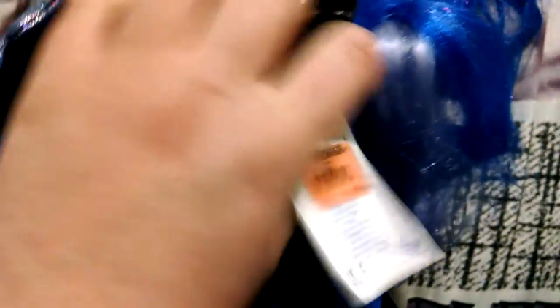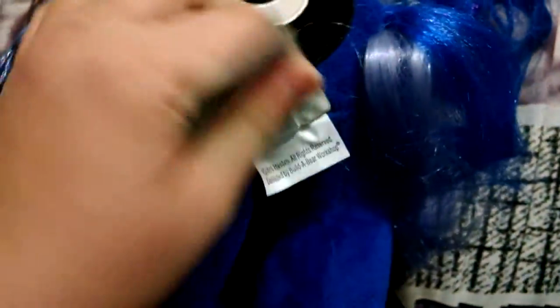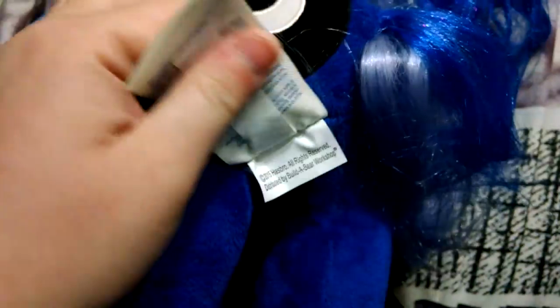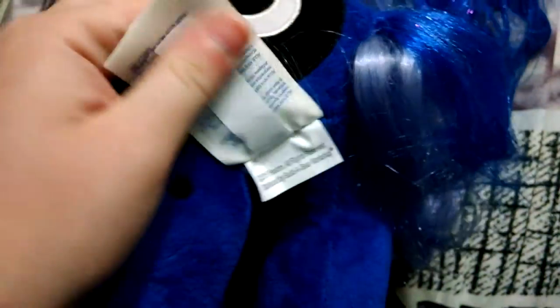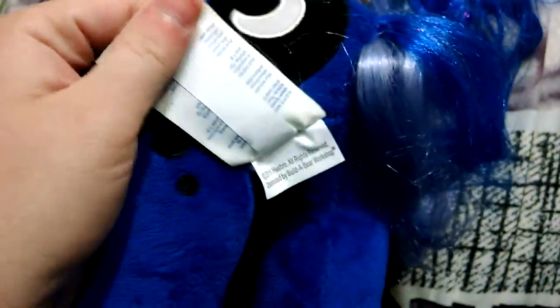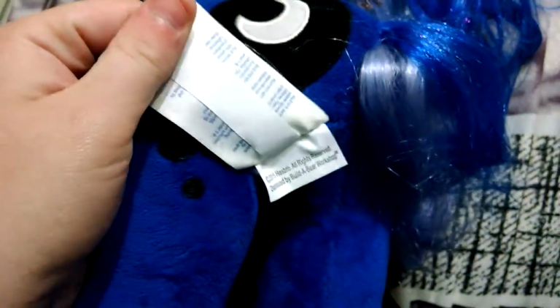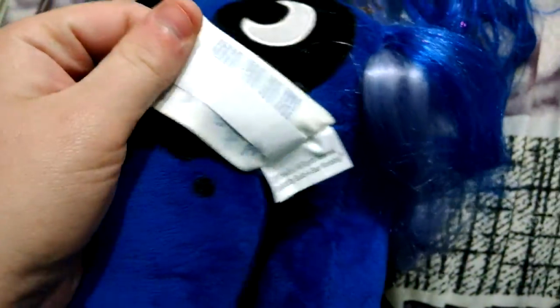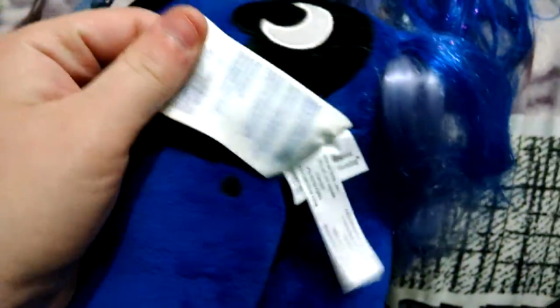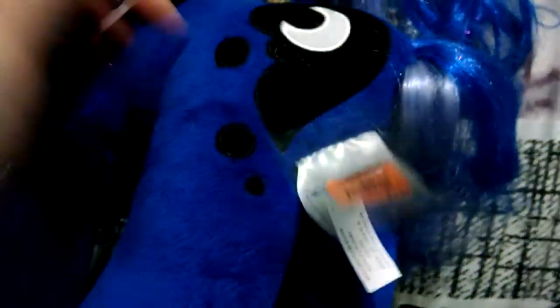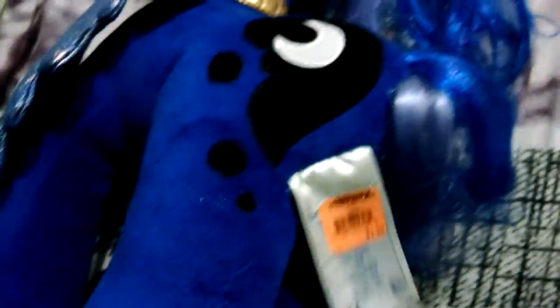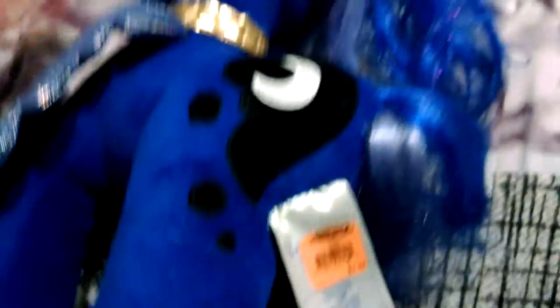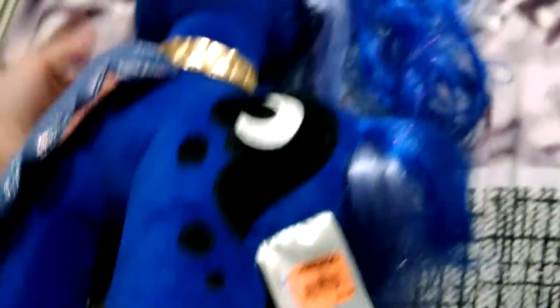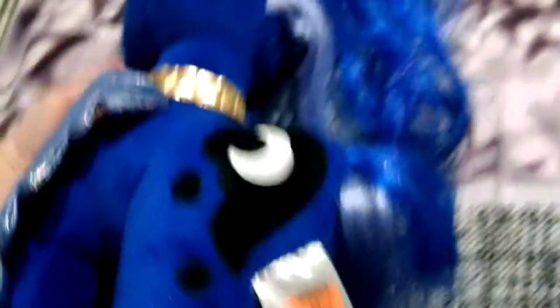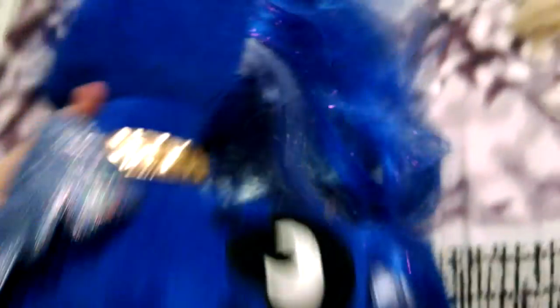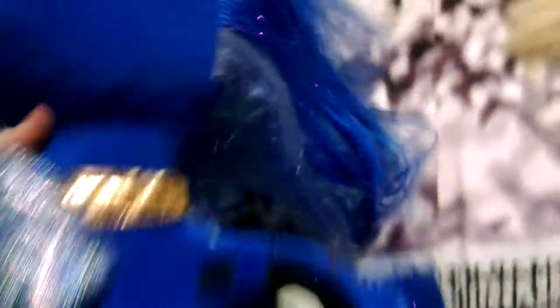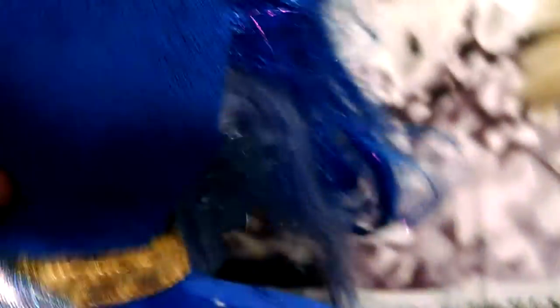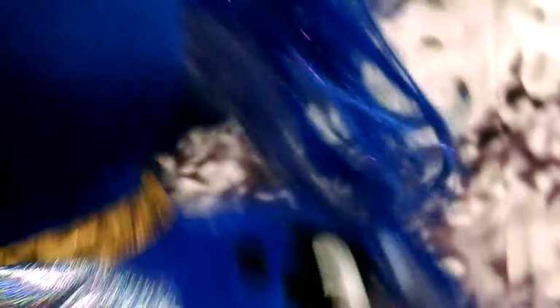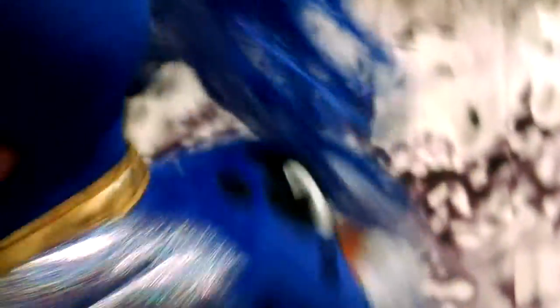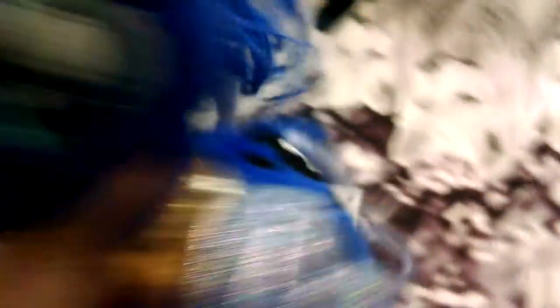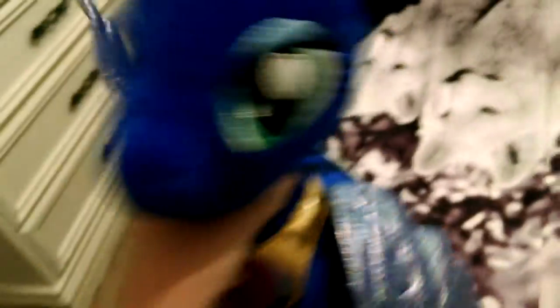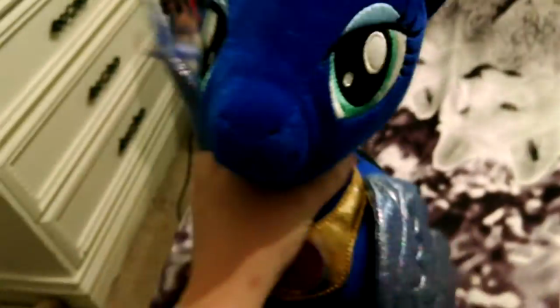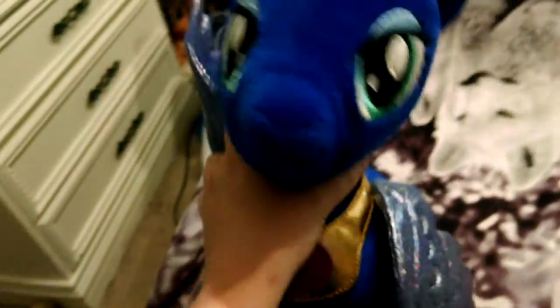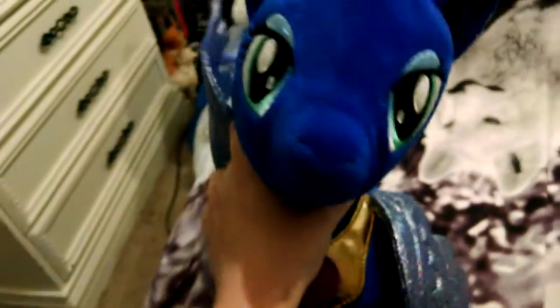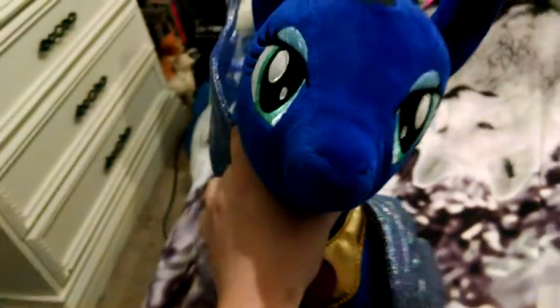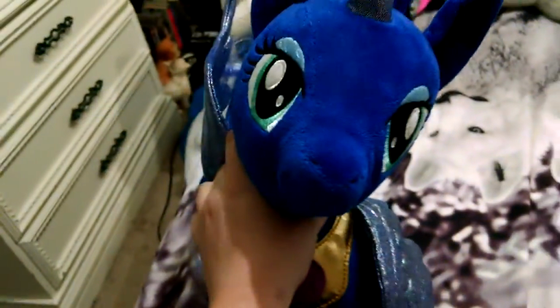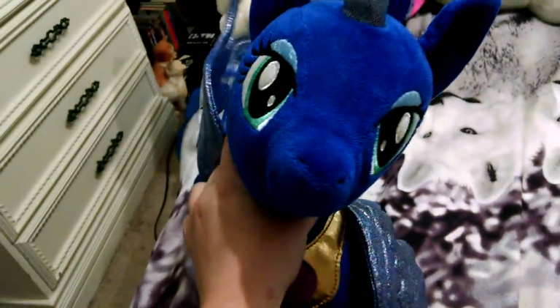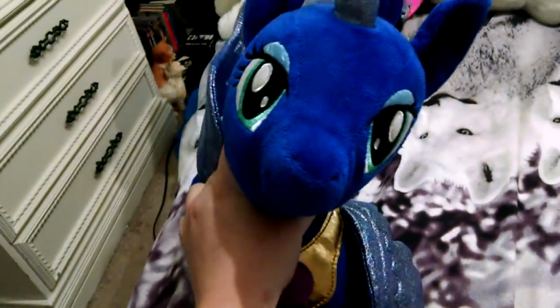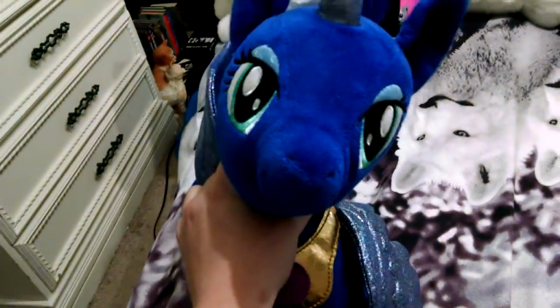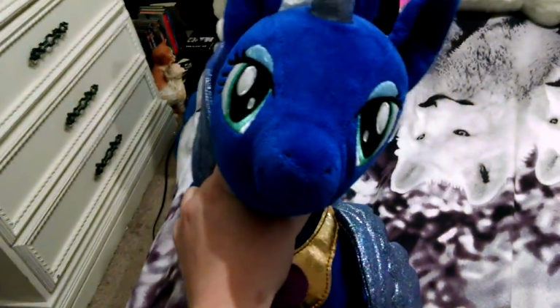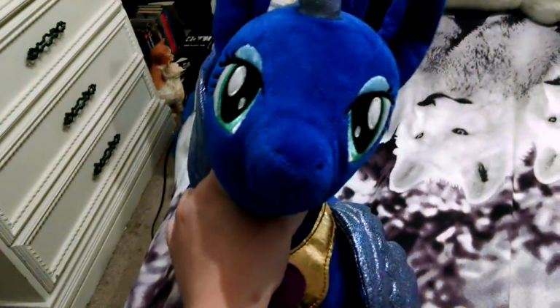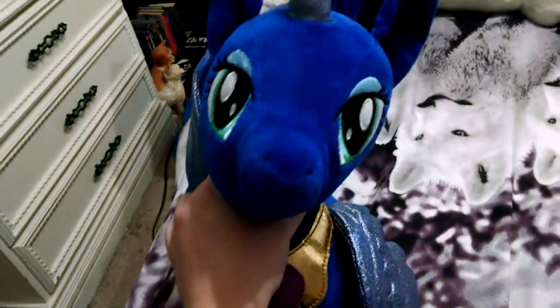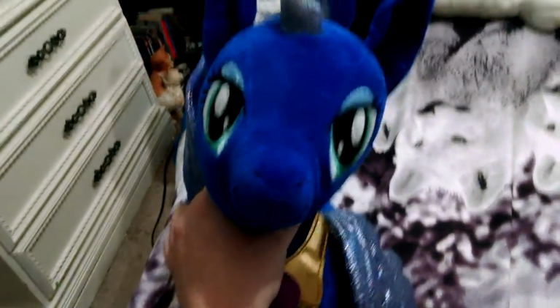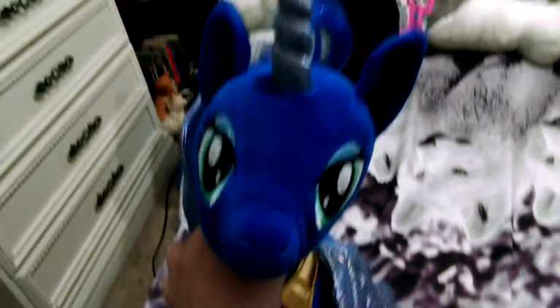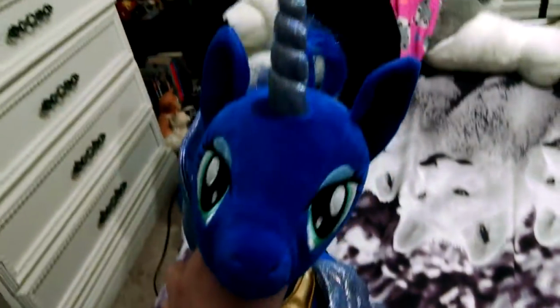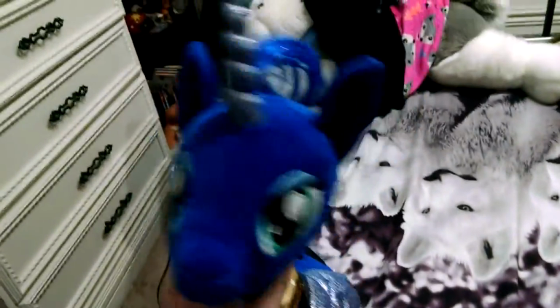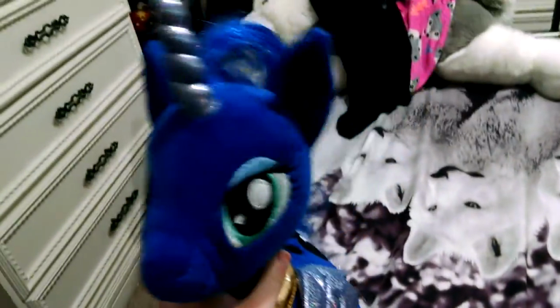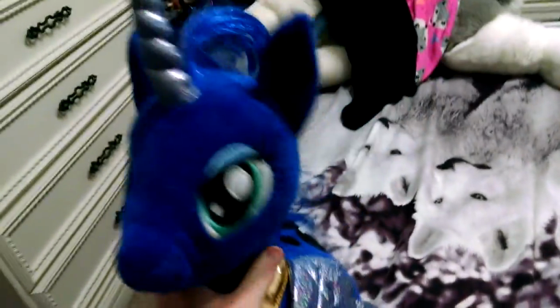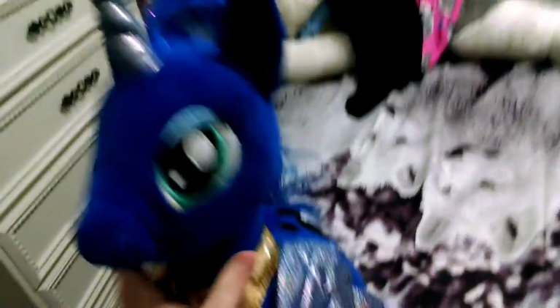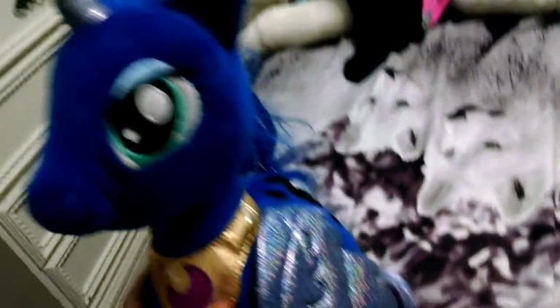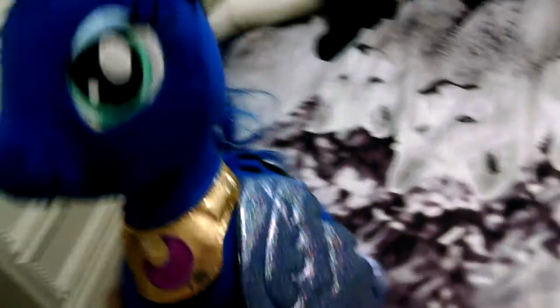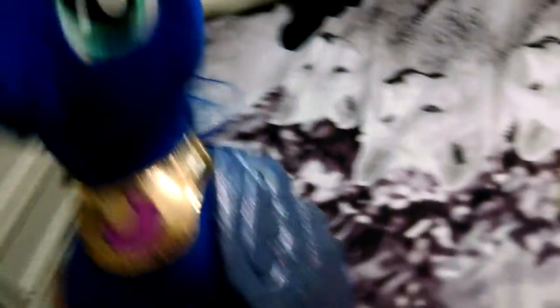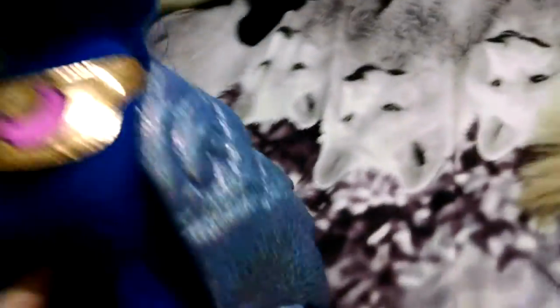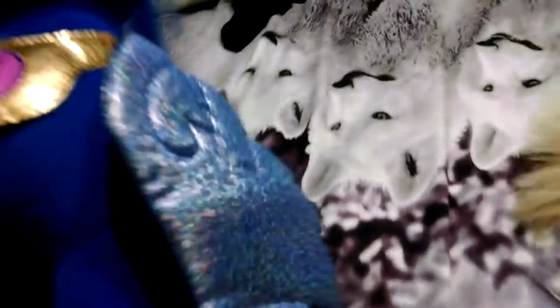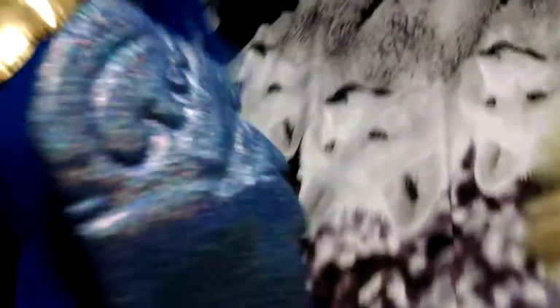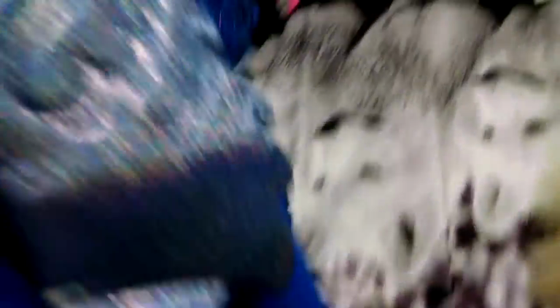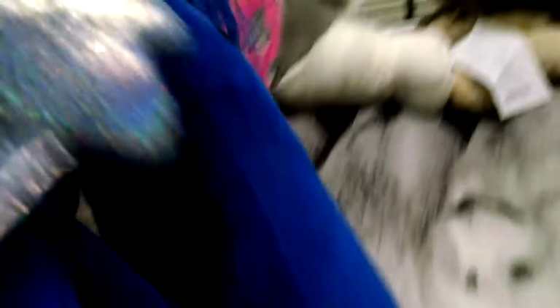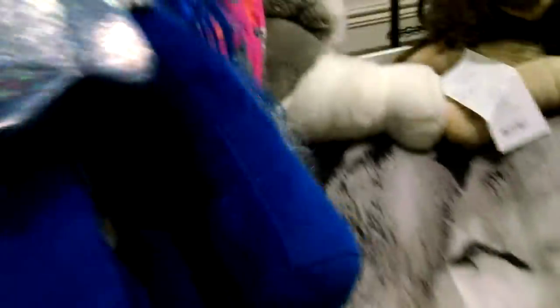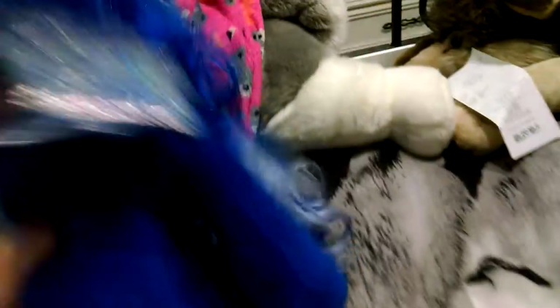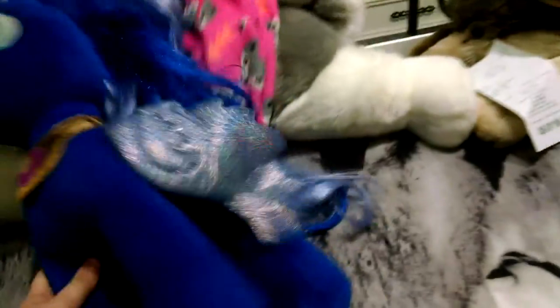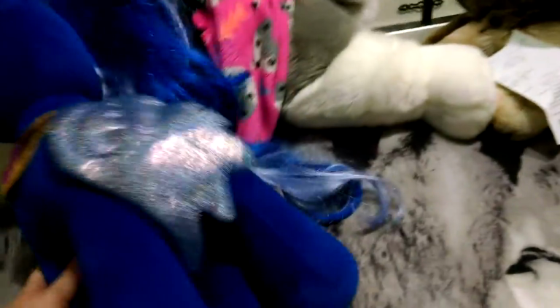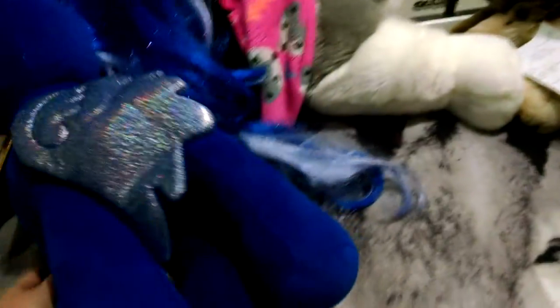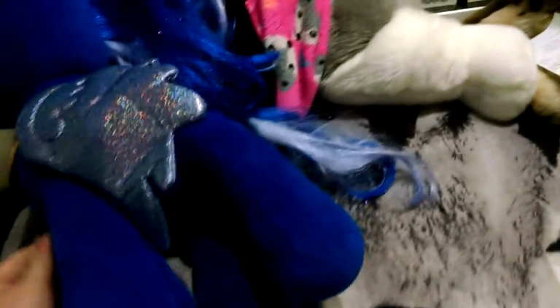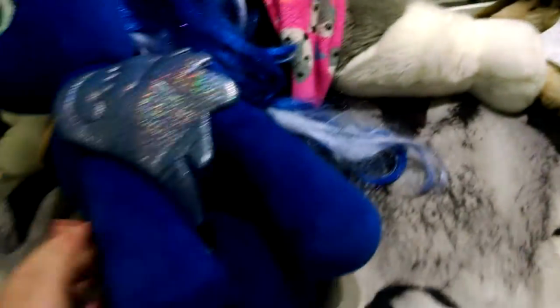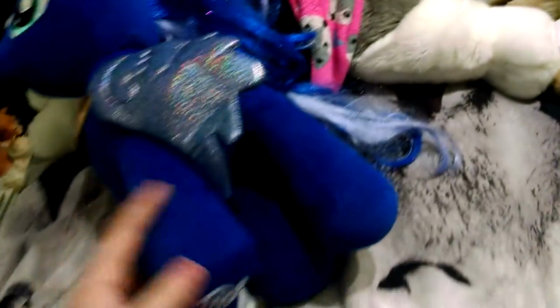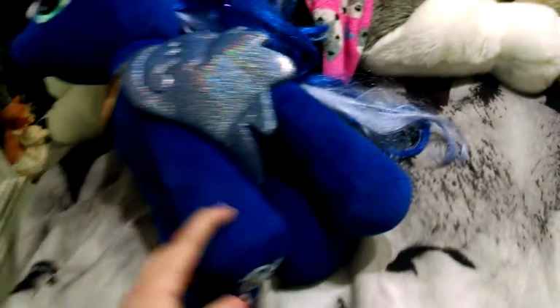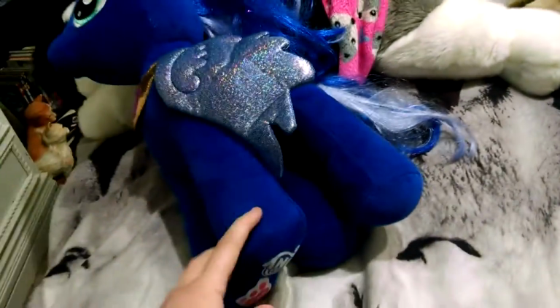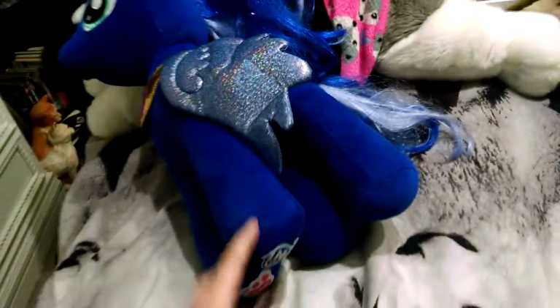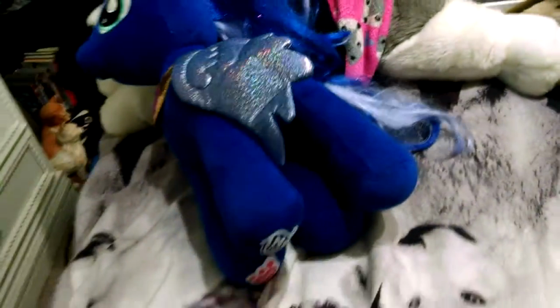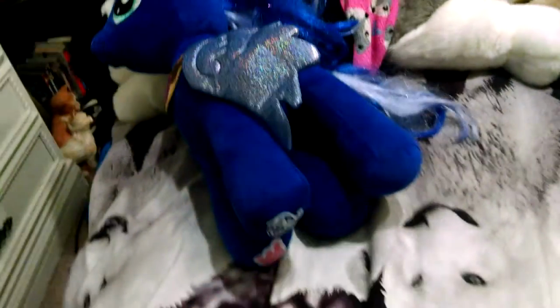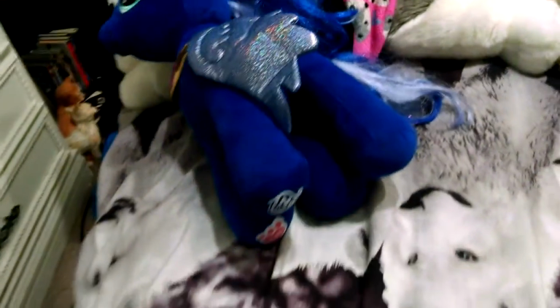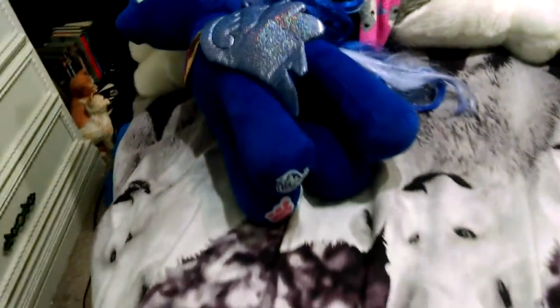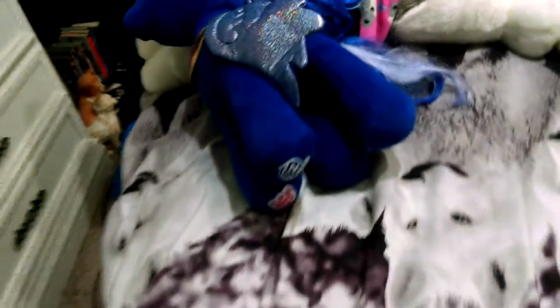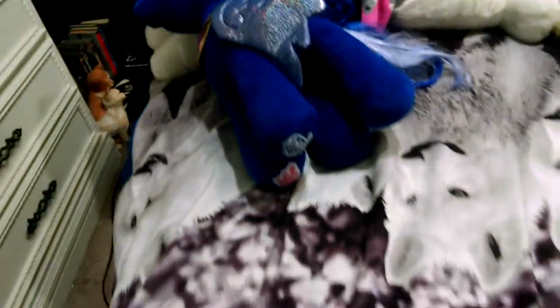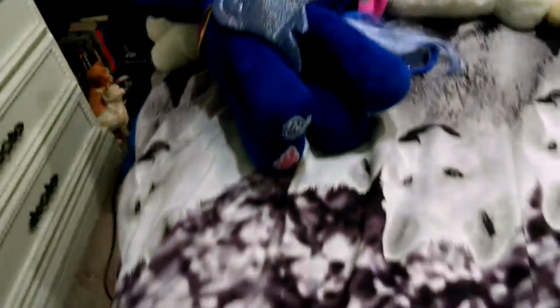It was a little expensive, but I mean, hey, it's a Build-A-Bear. You pay like $20 or $30 for these things. So that's my Princess Luna Build-A-Bear.